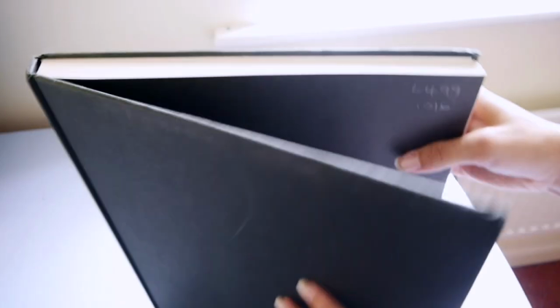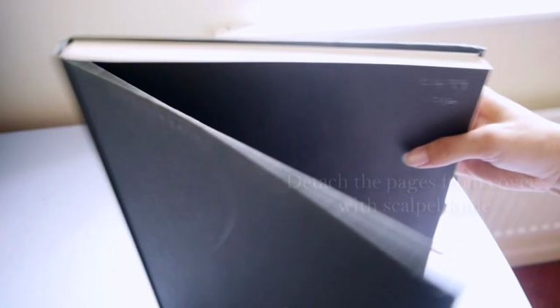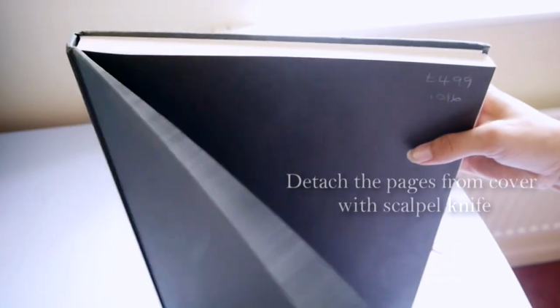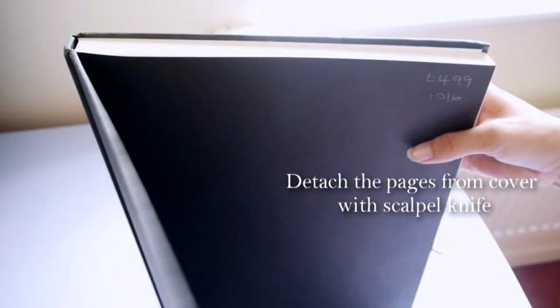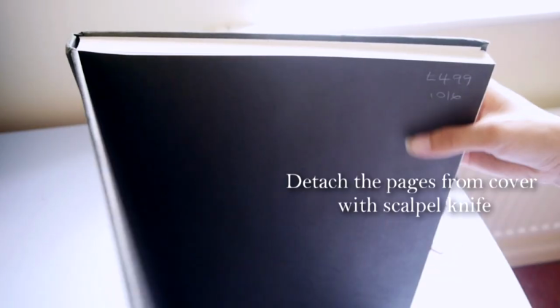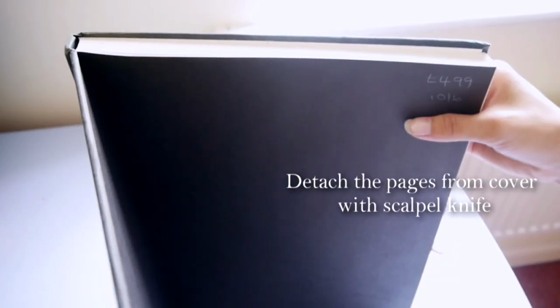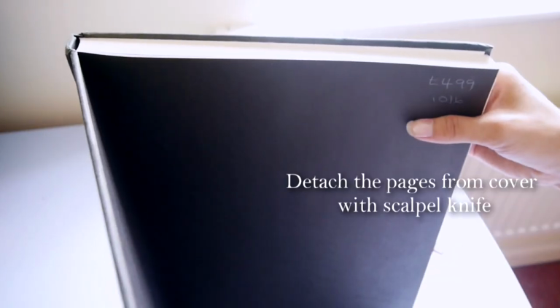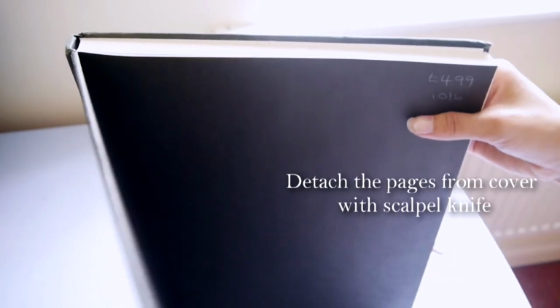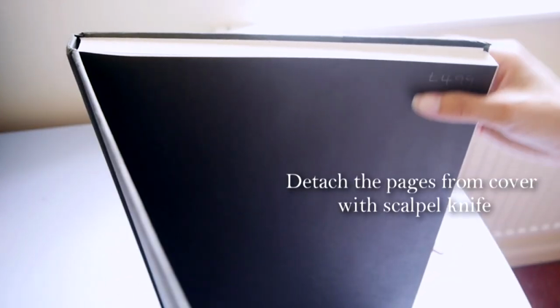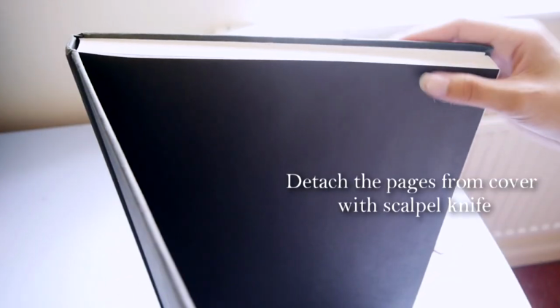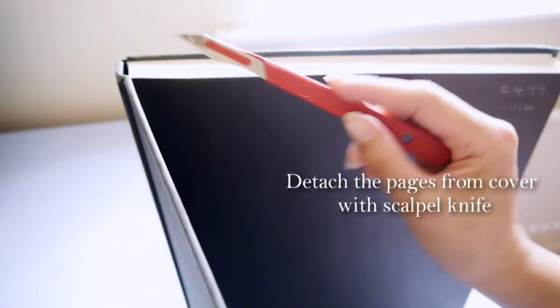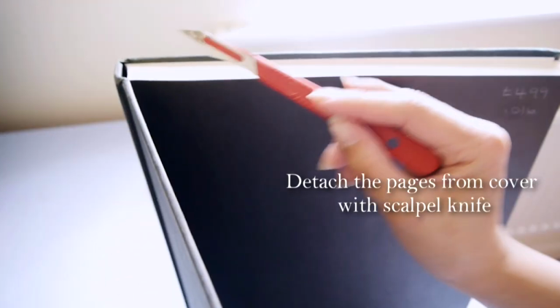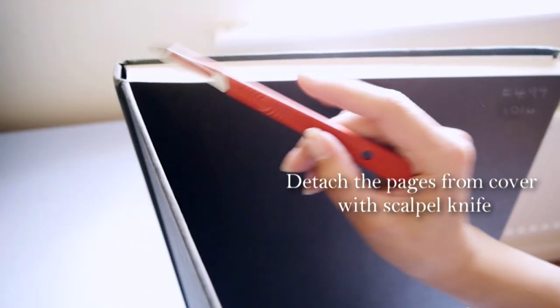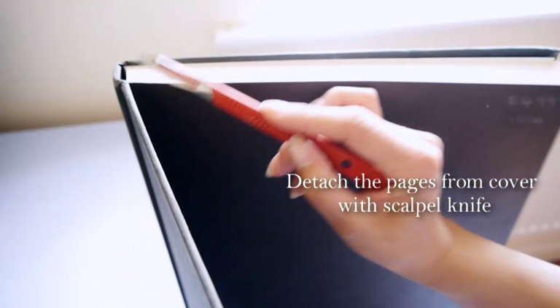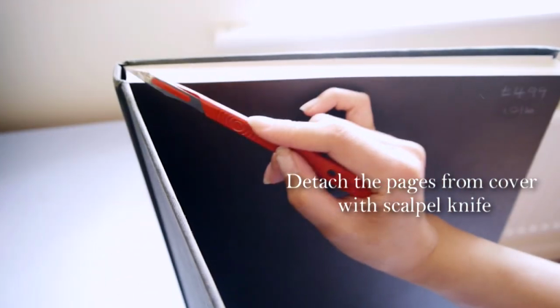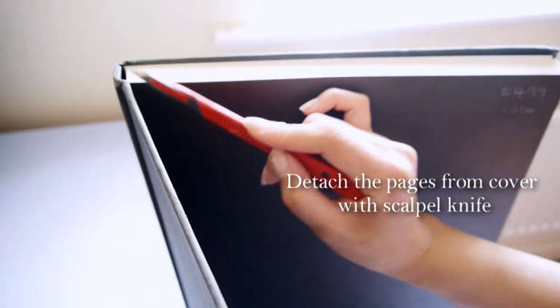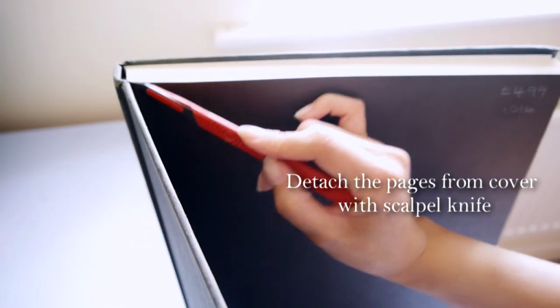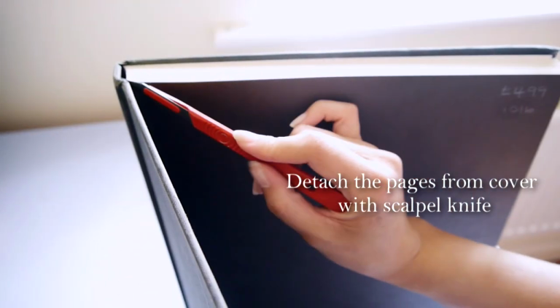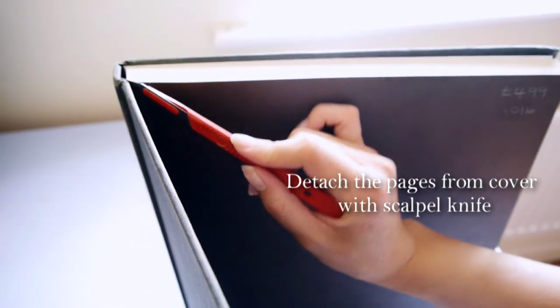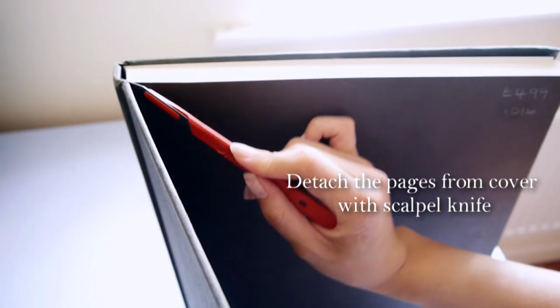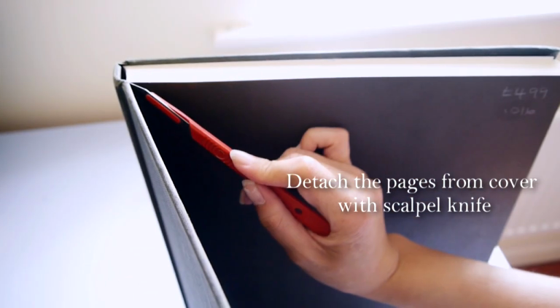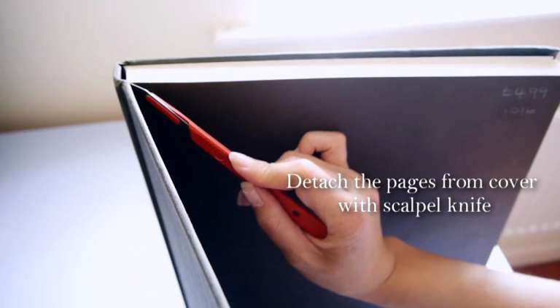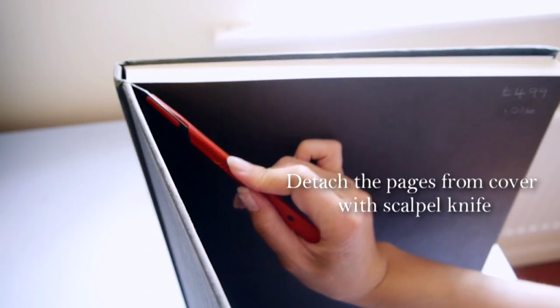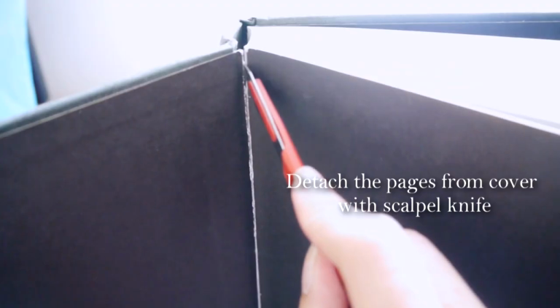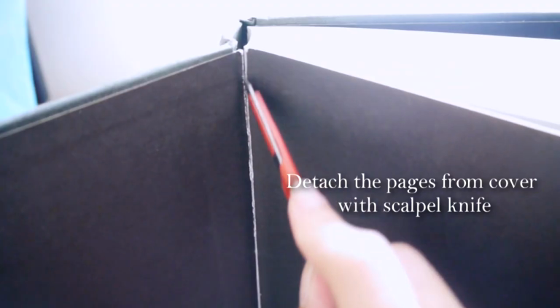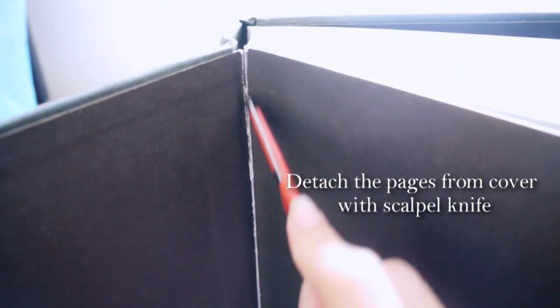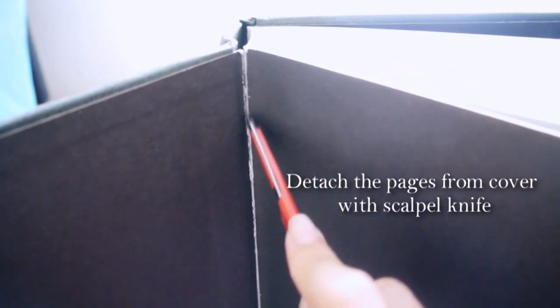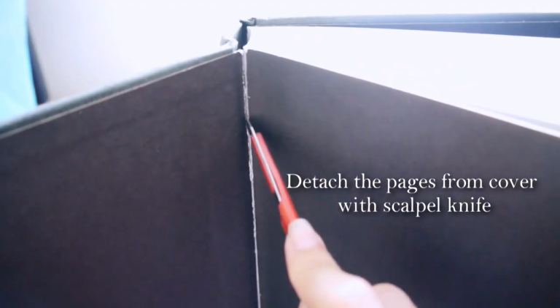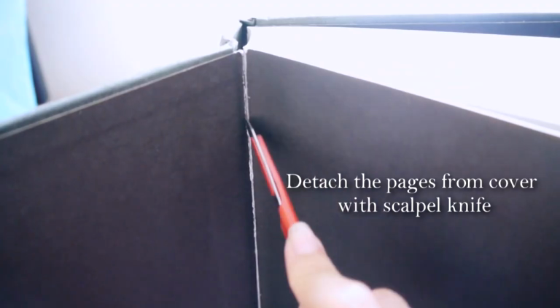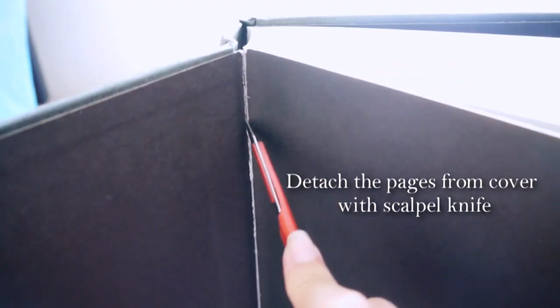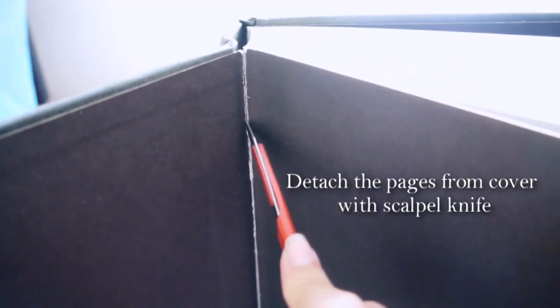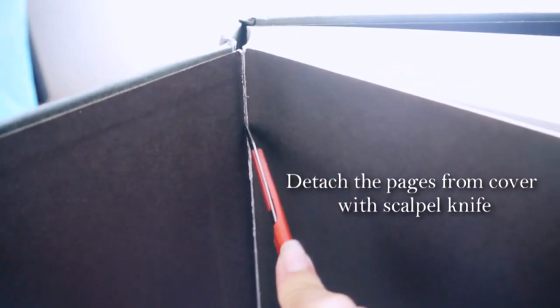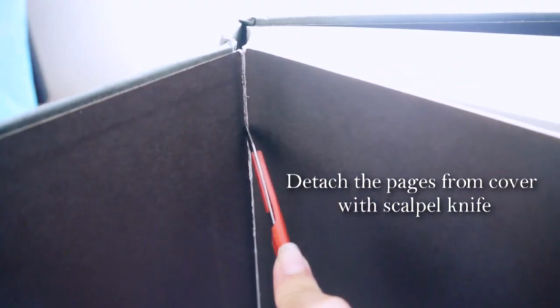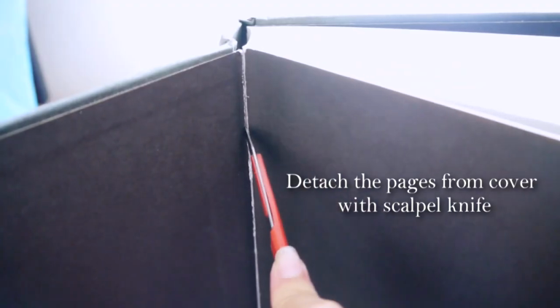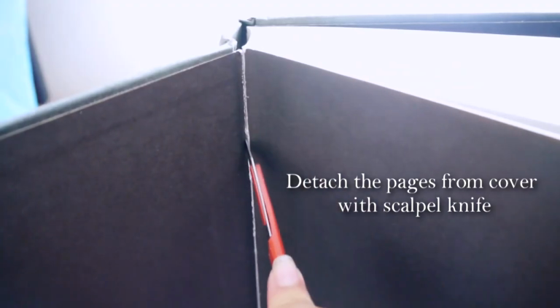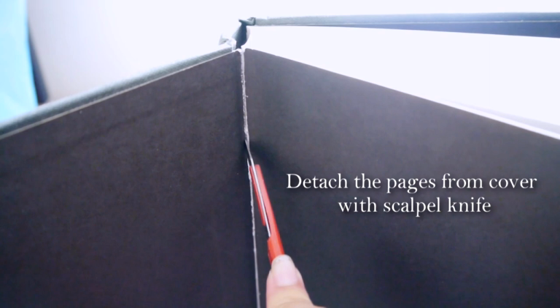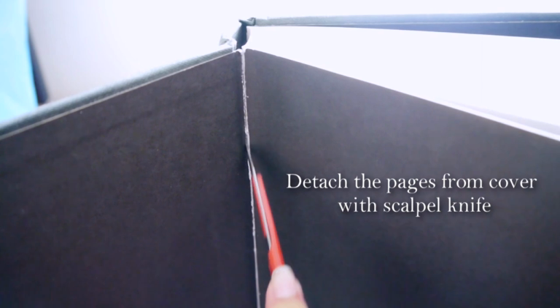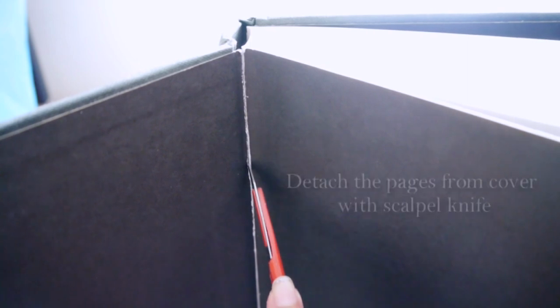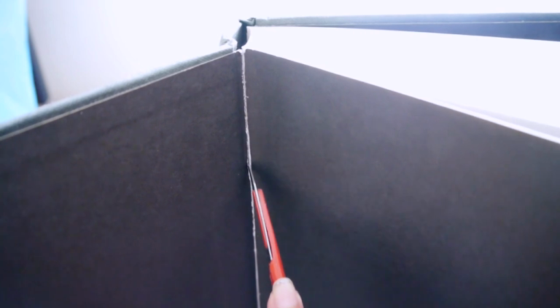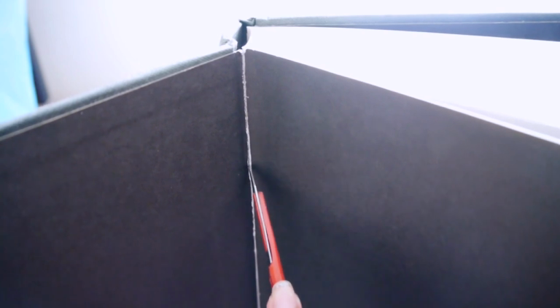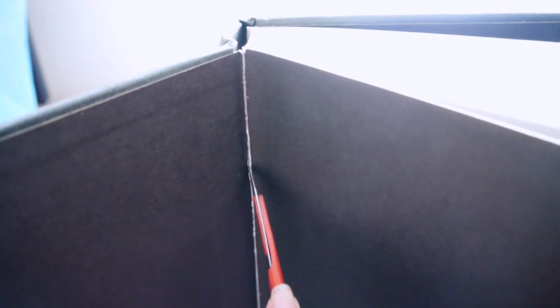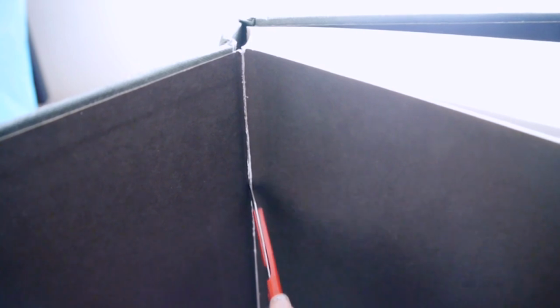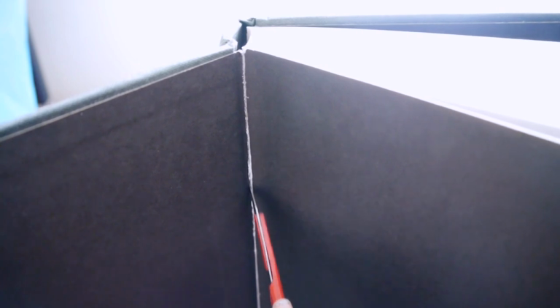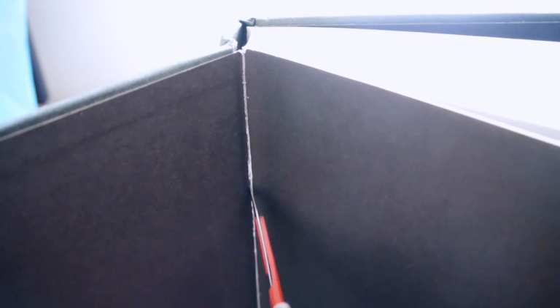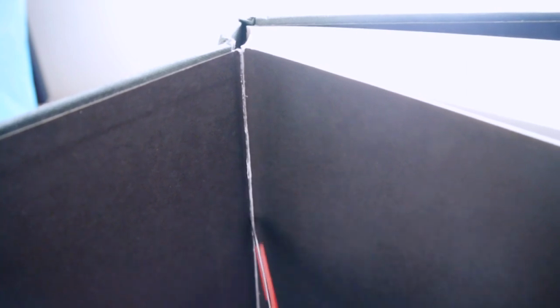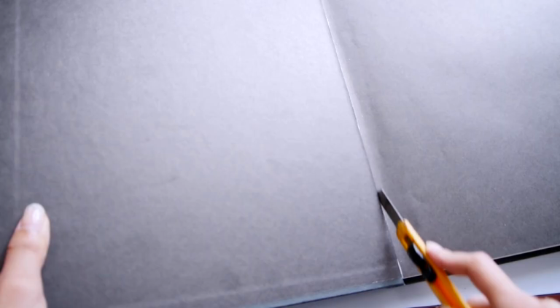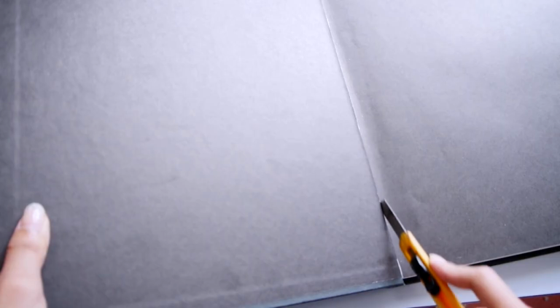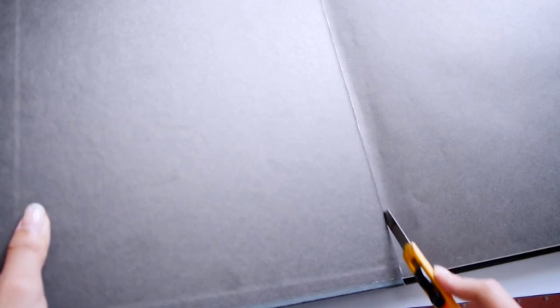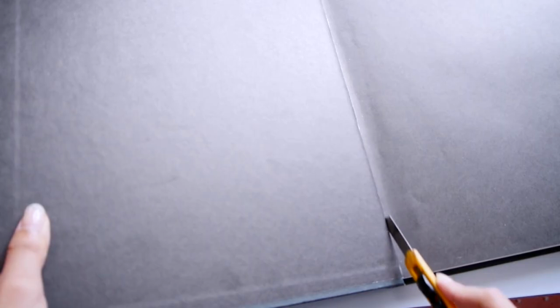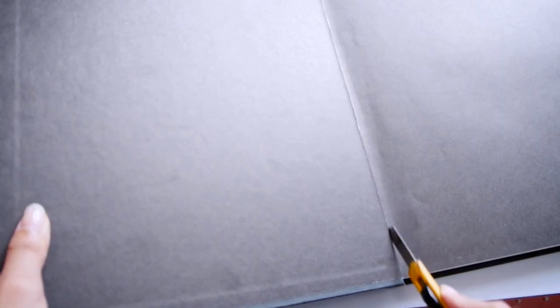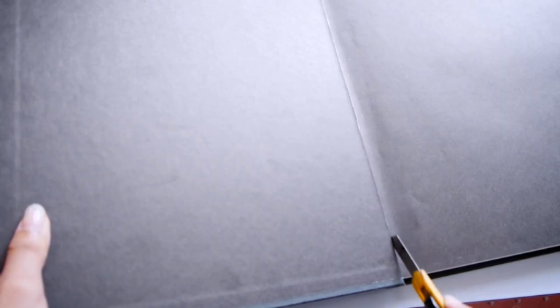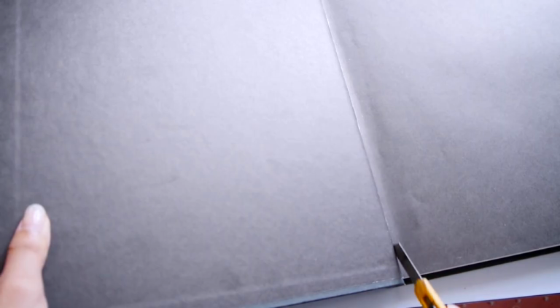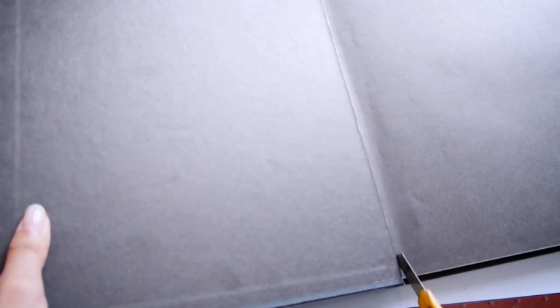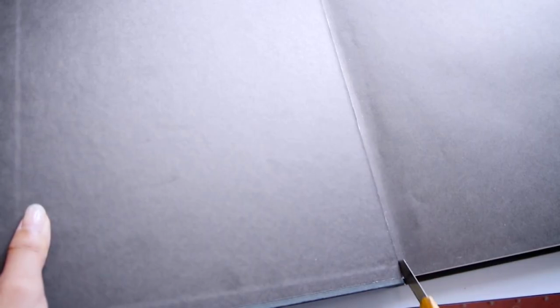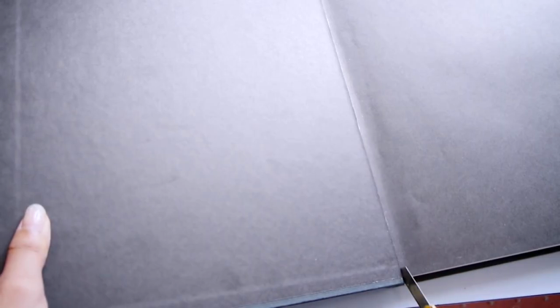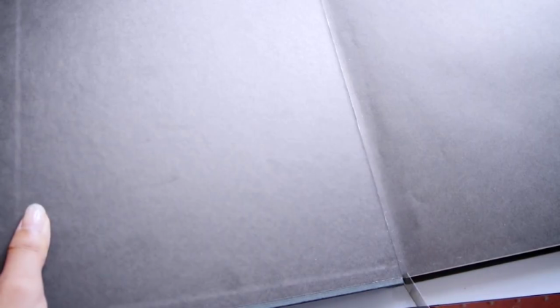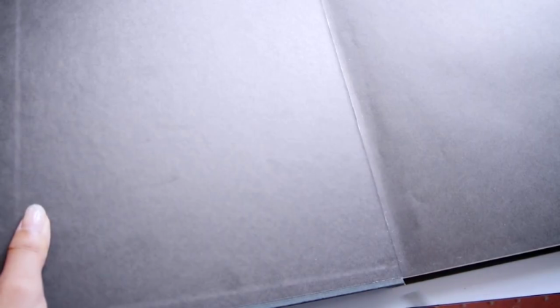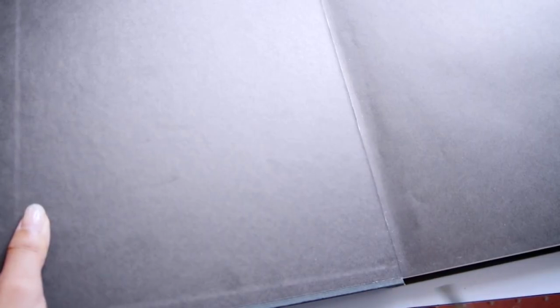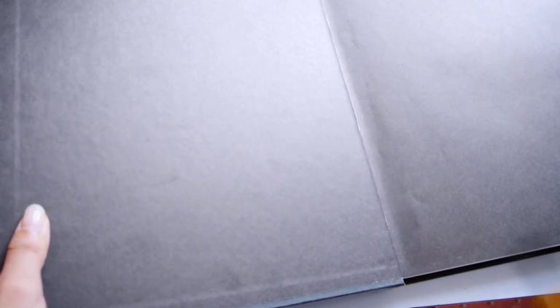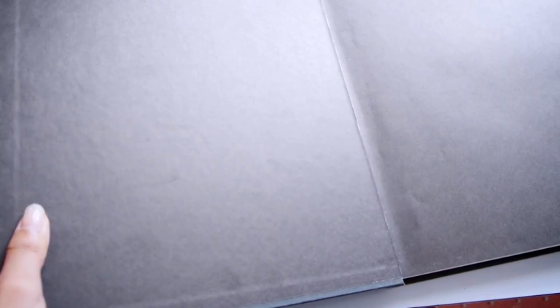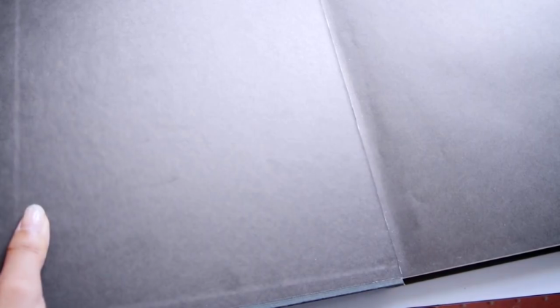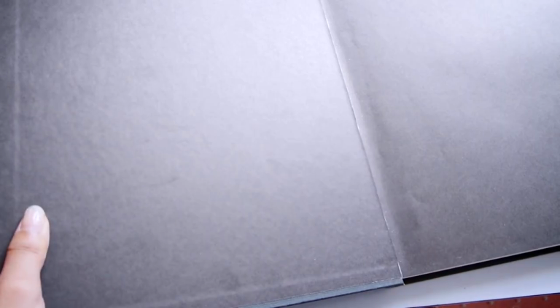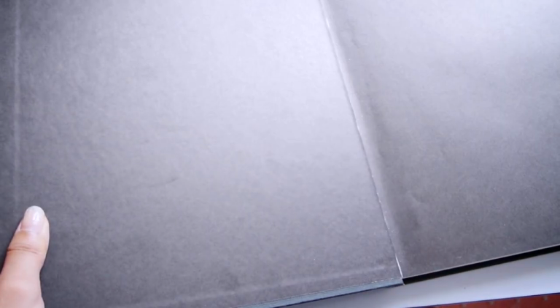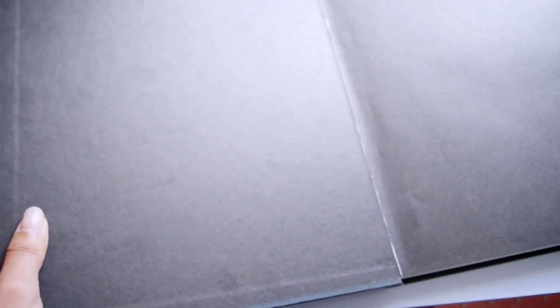Use a scalpel knife to detach the pages from the cover. Hardback books are made more or less the same way, so you should be able to do this easily.